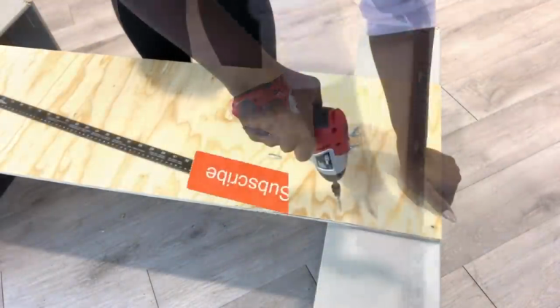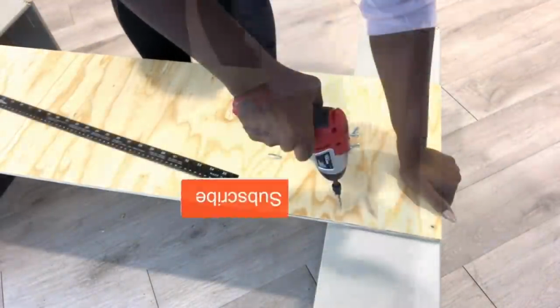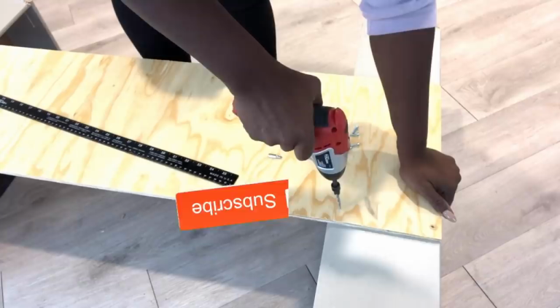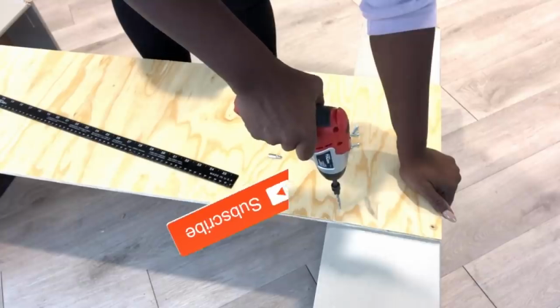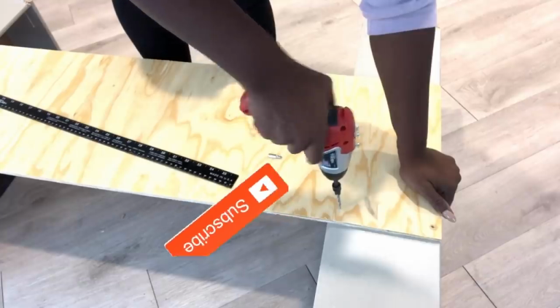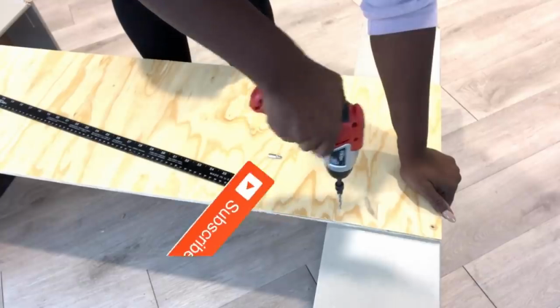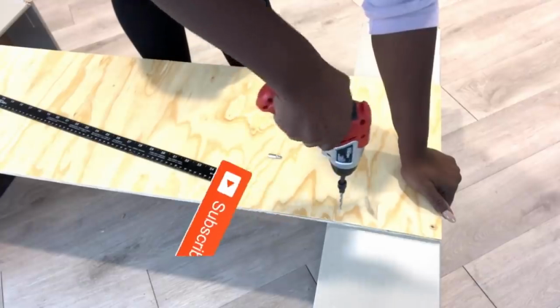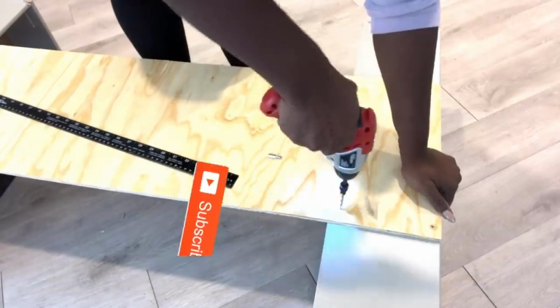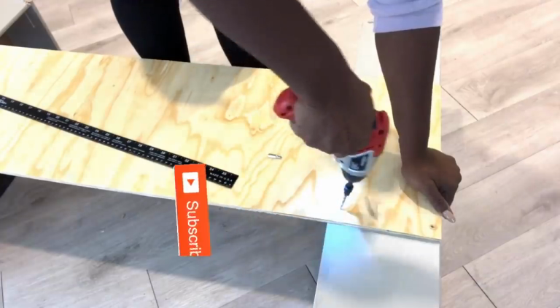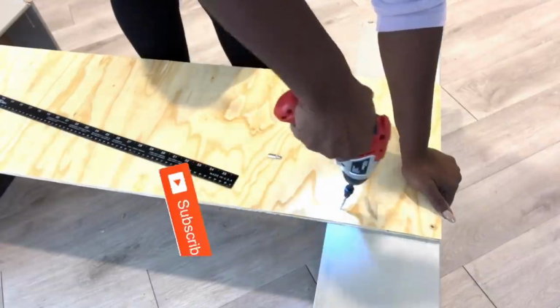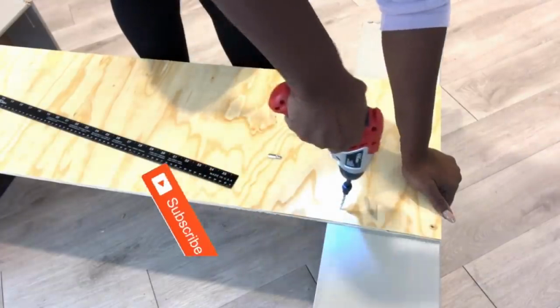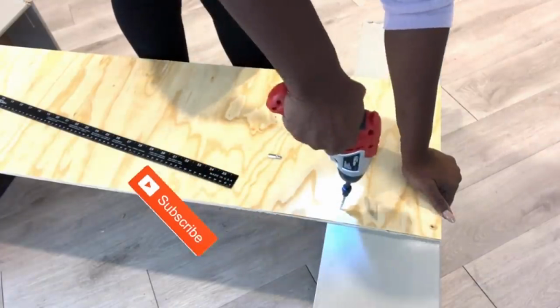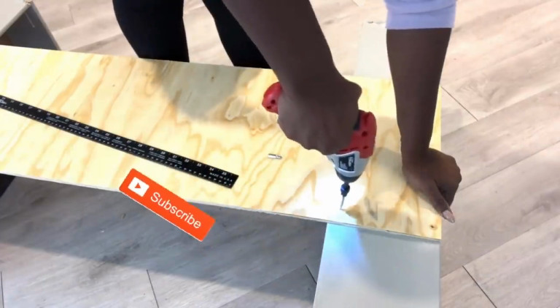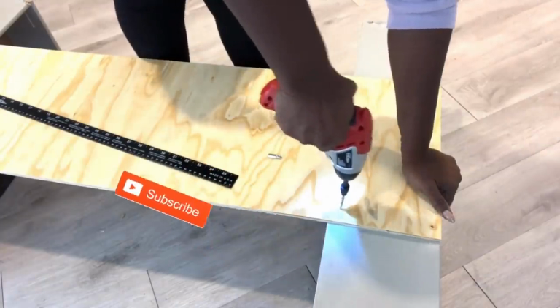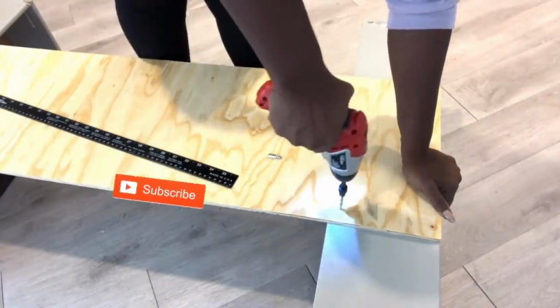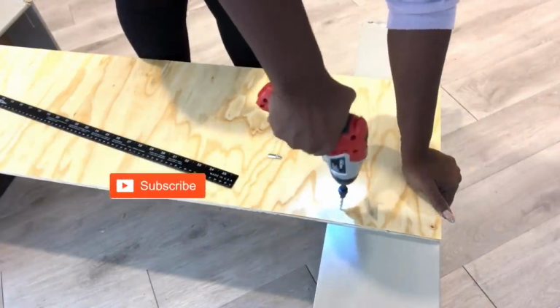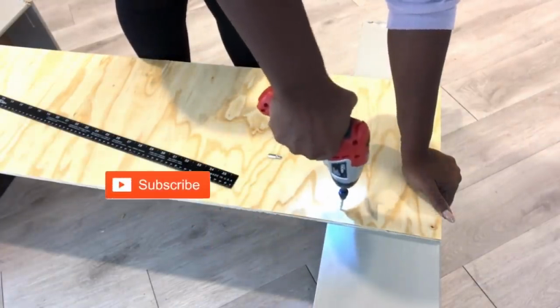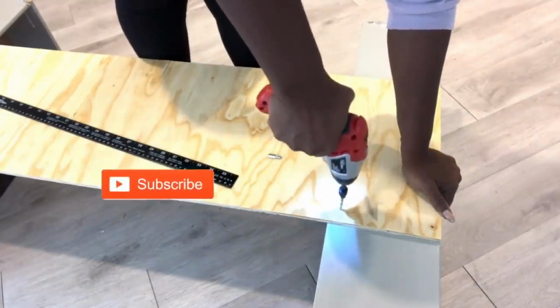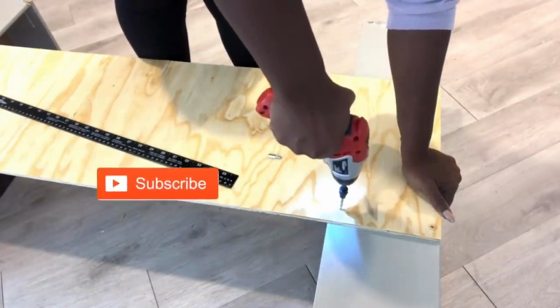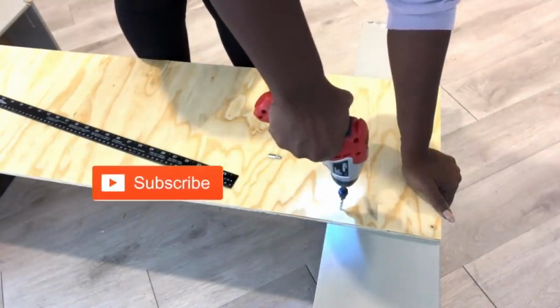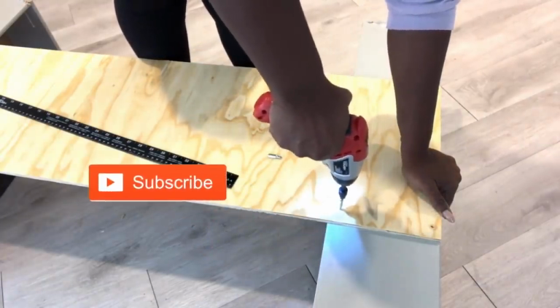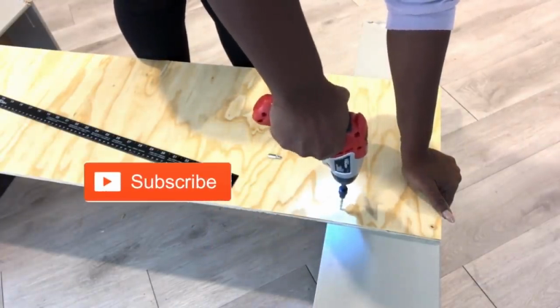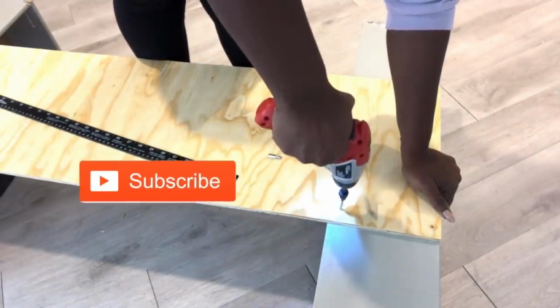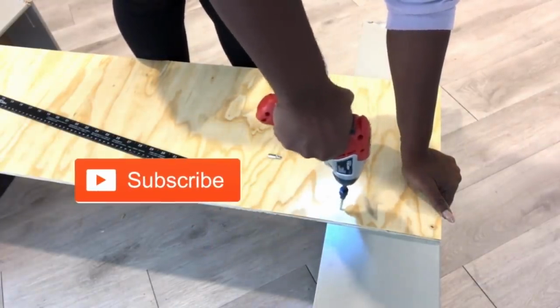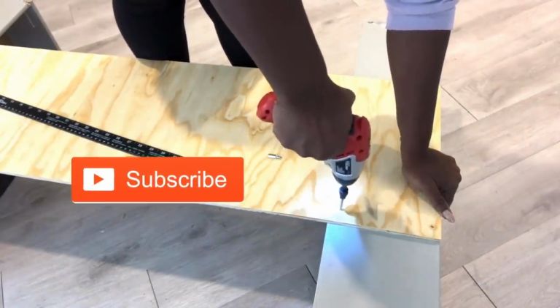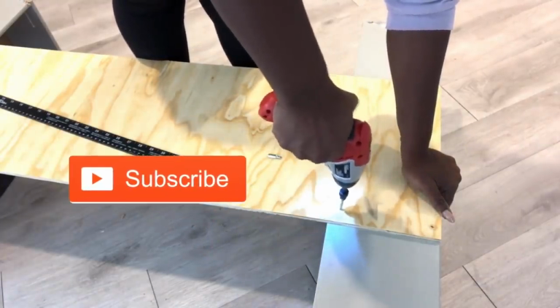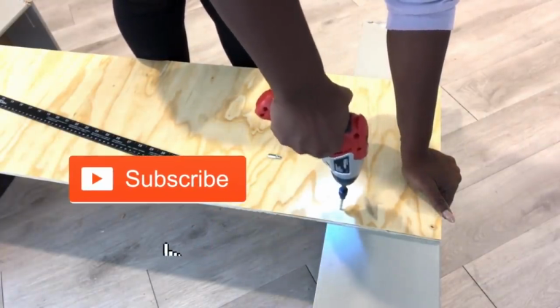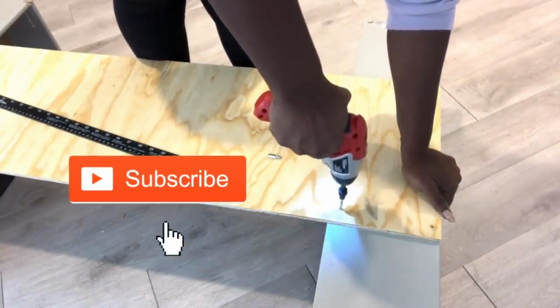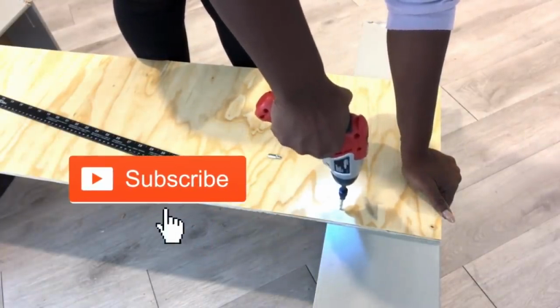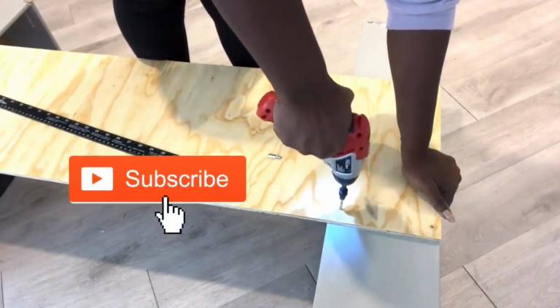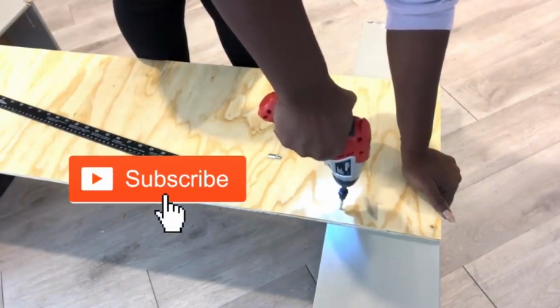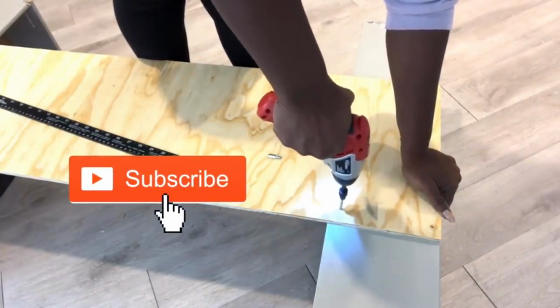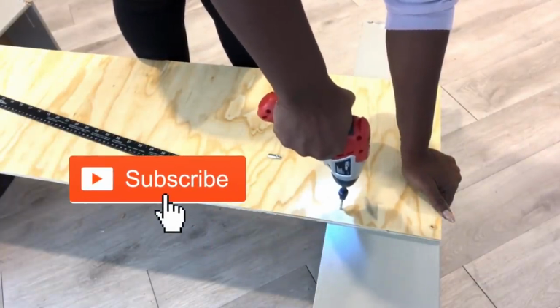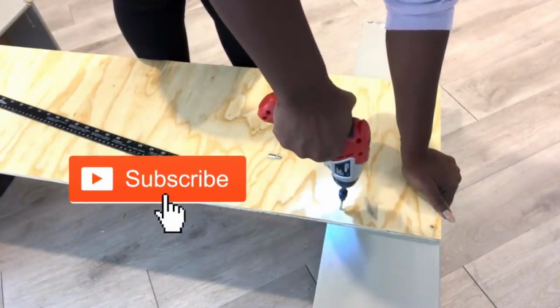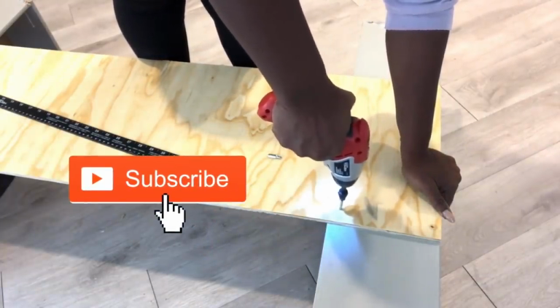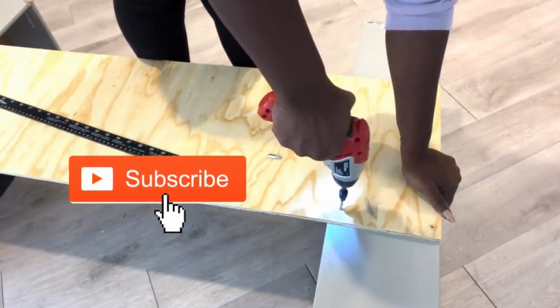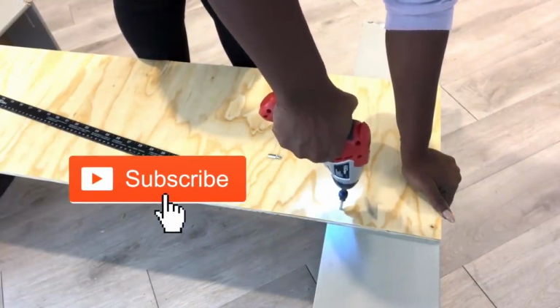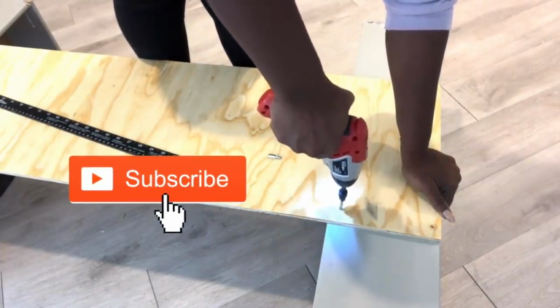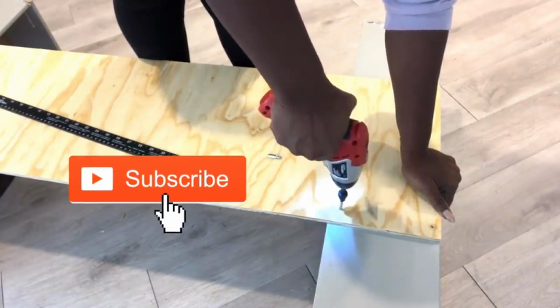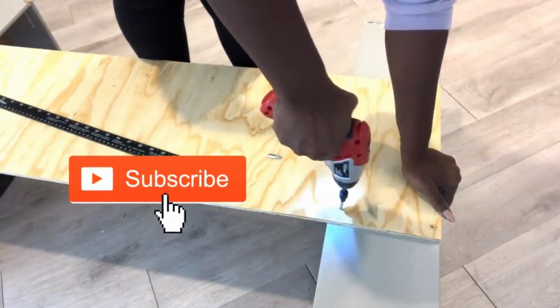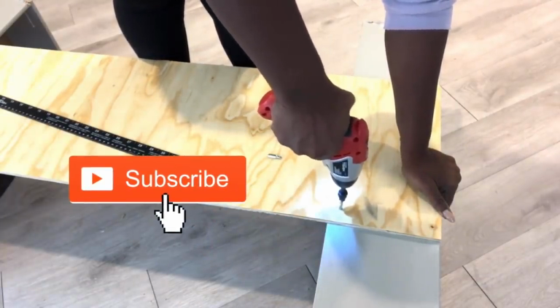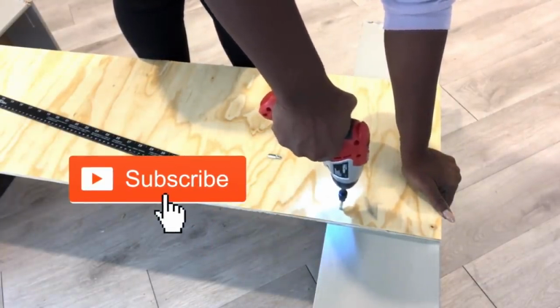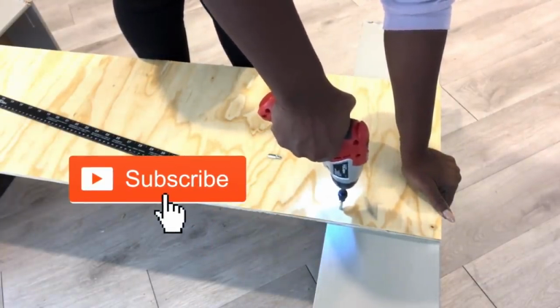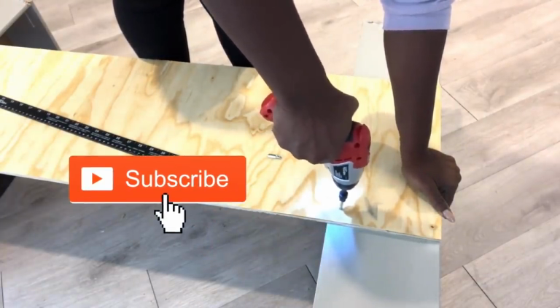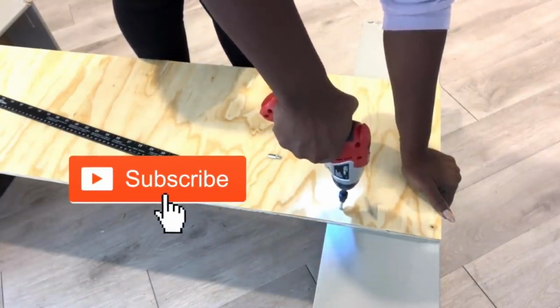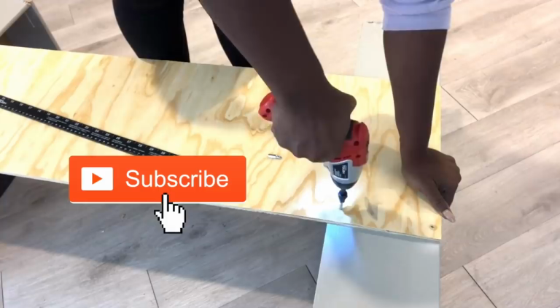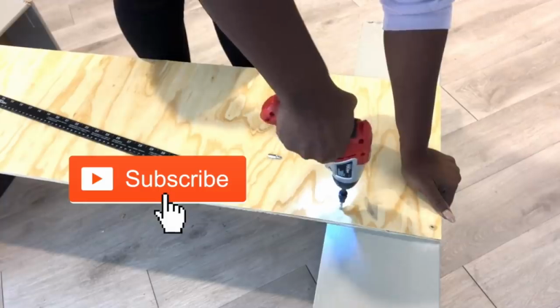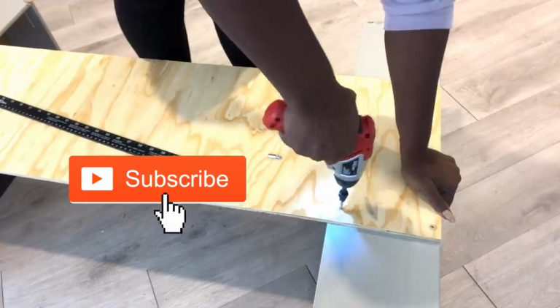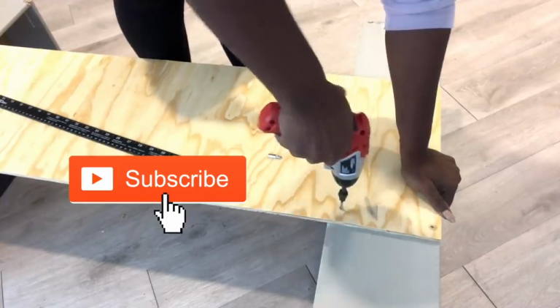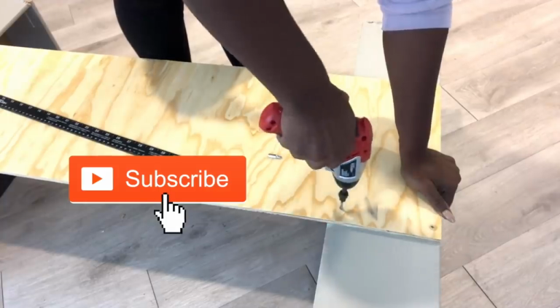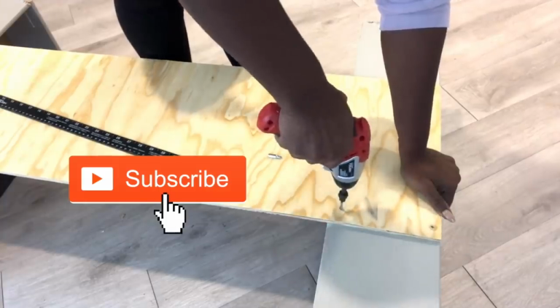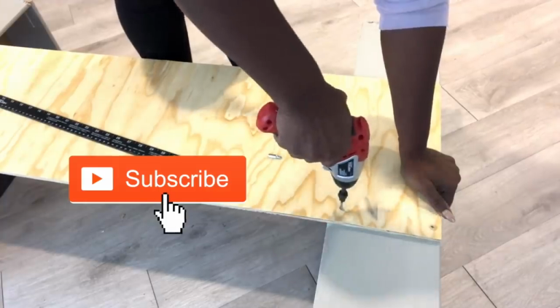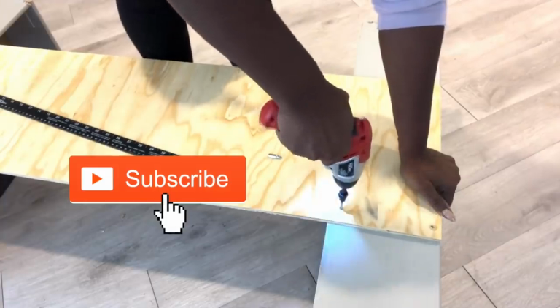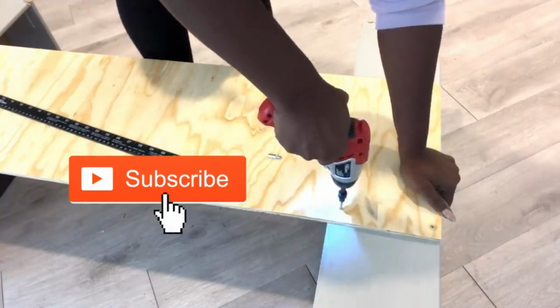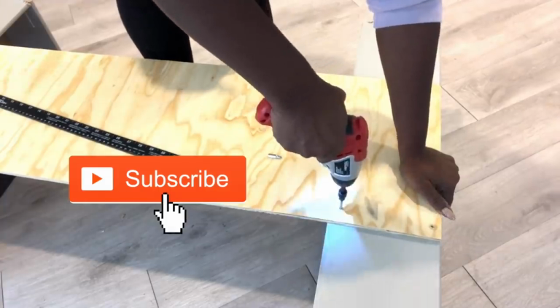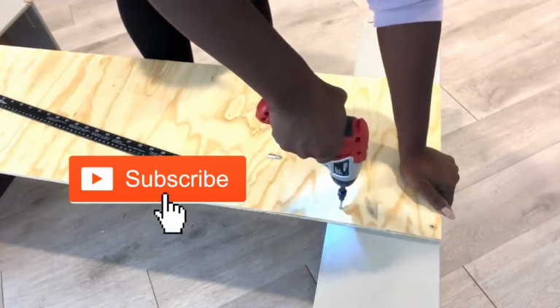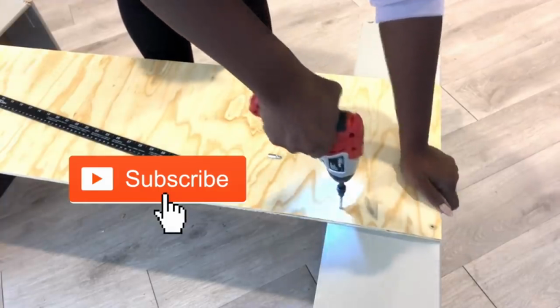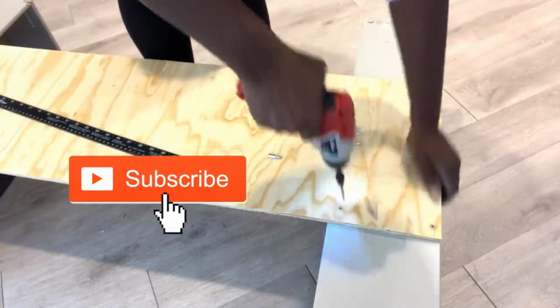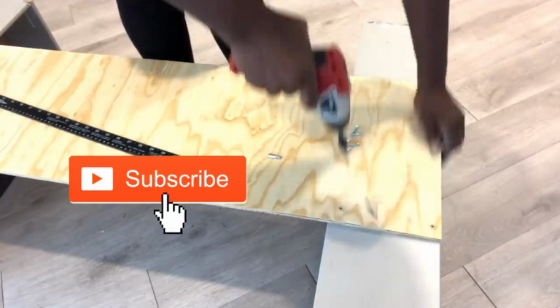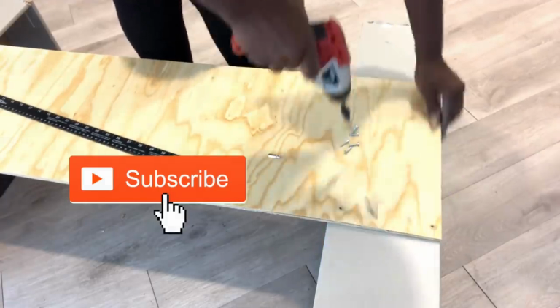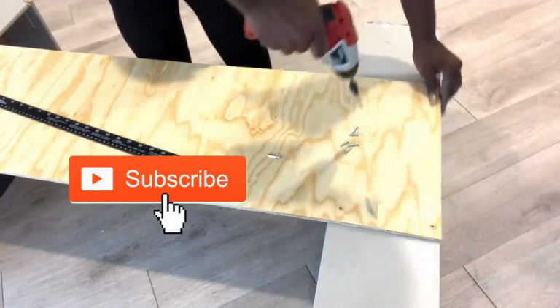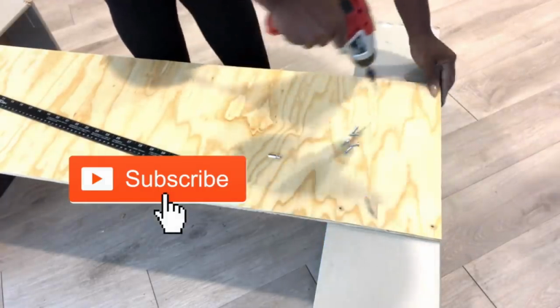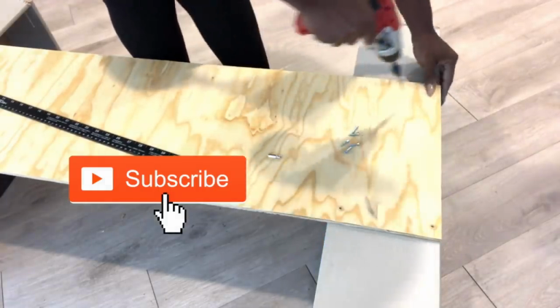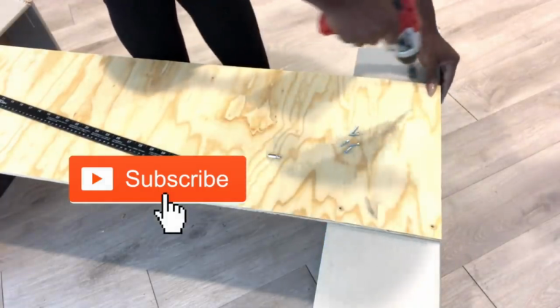If you're new to my channel, it's so great to have you here. Now don't forget to click on the subscribe button and that notification bell so you don't miss out on any of my latest videos.